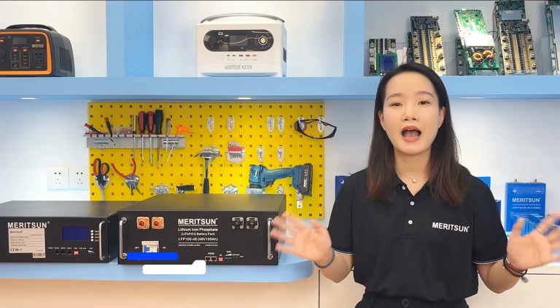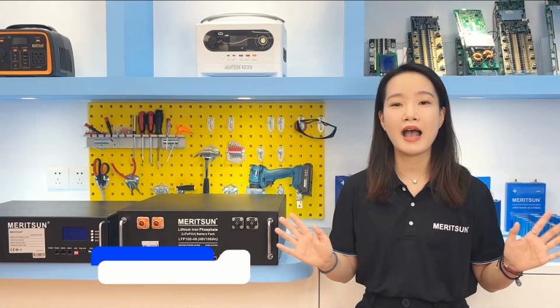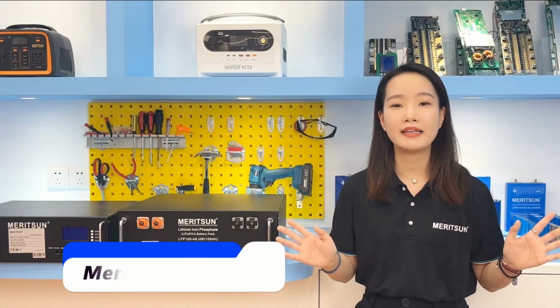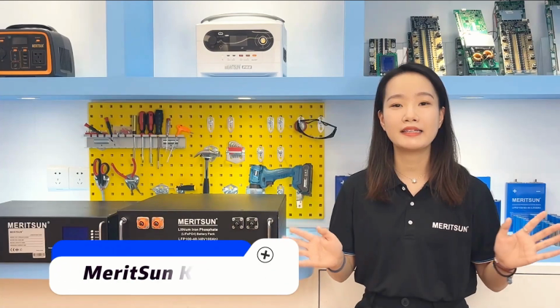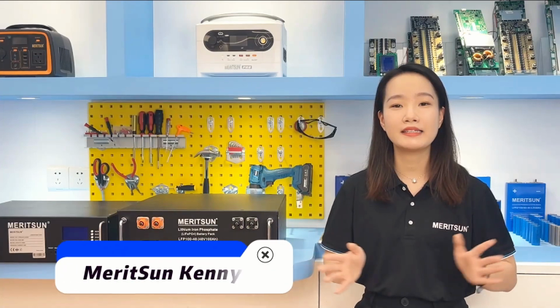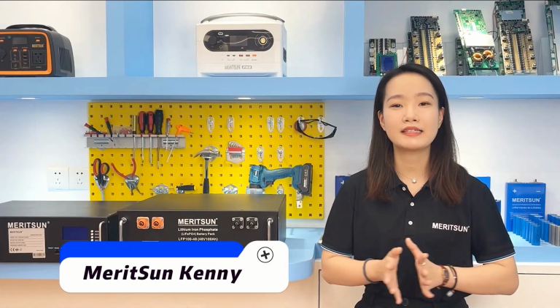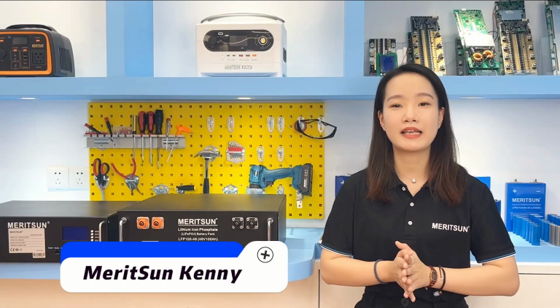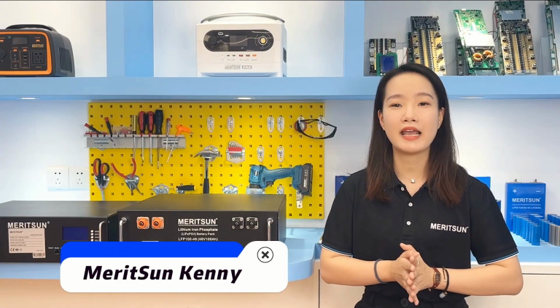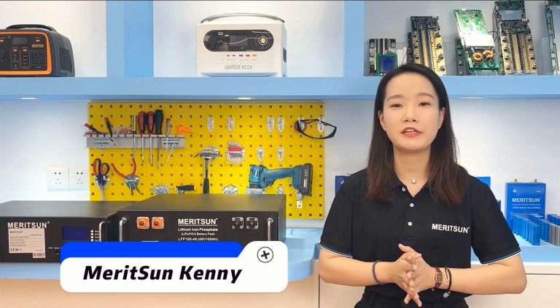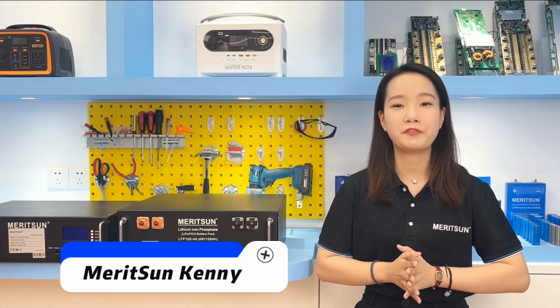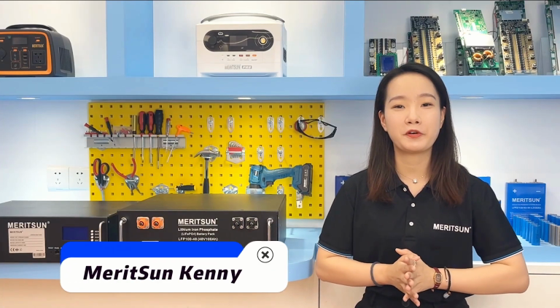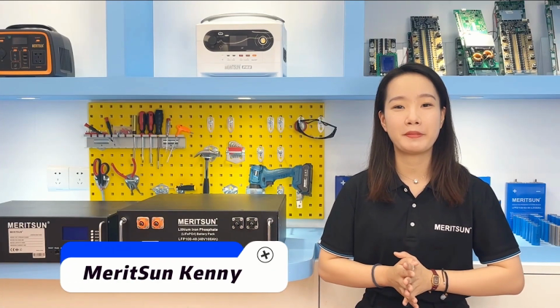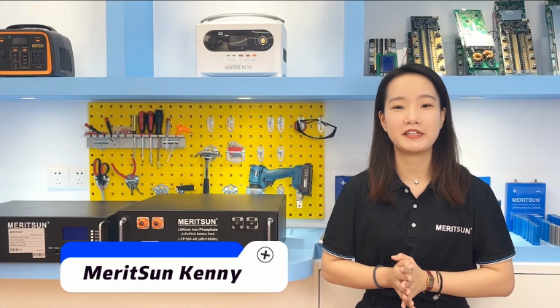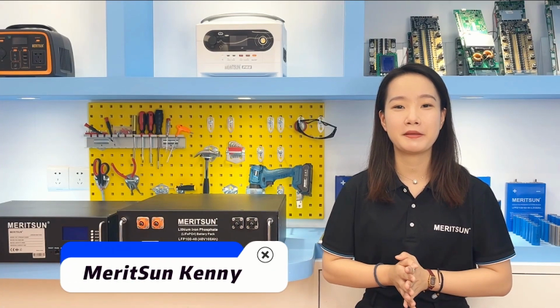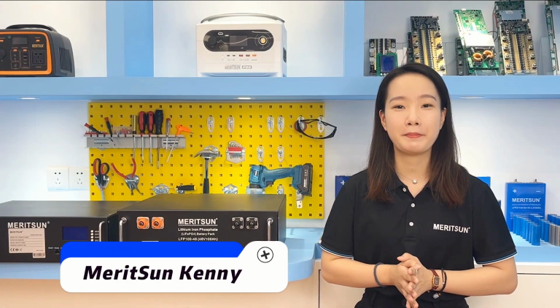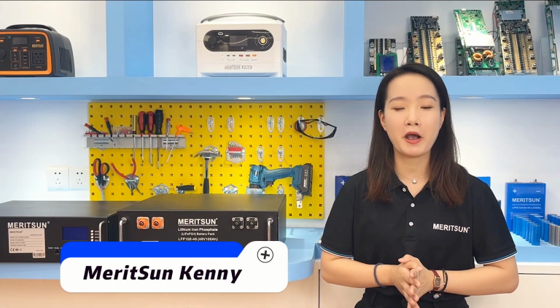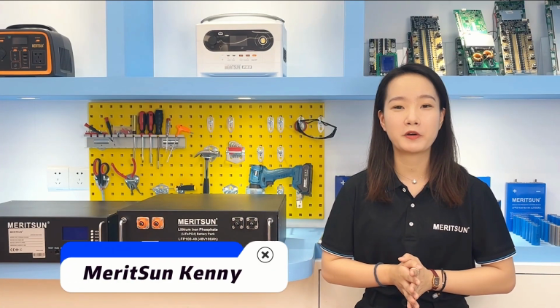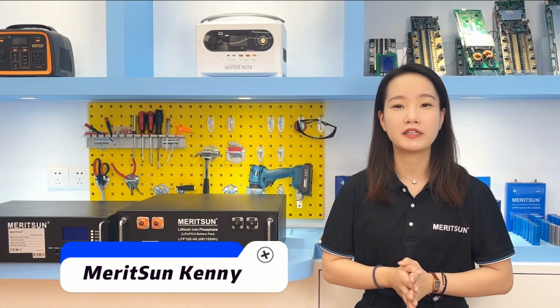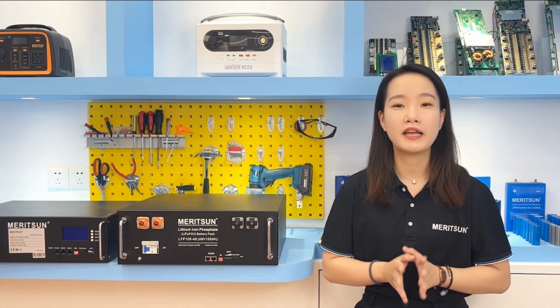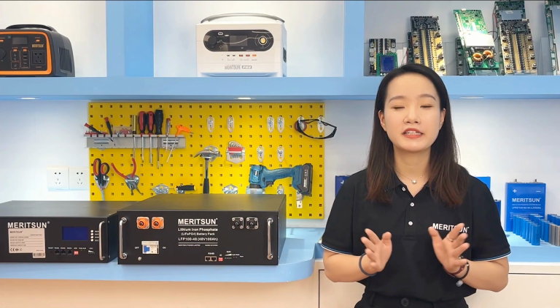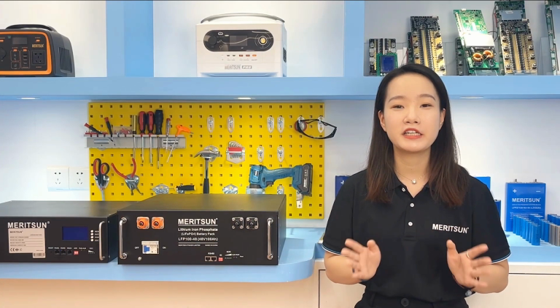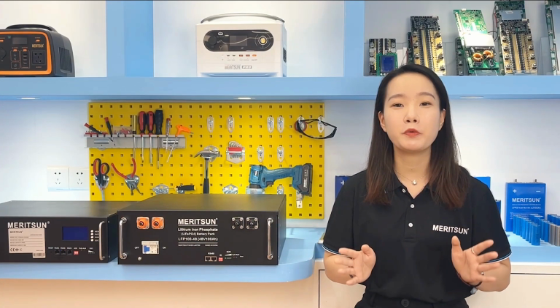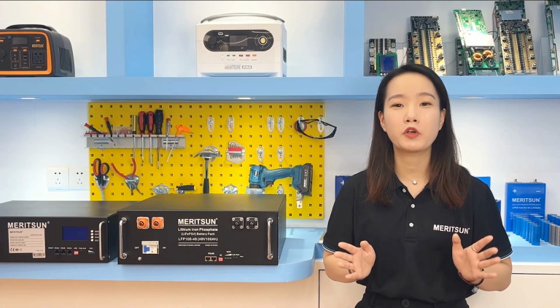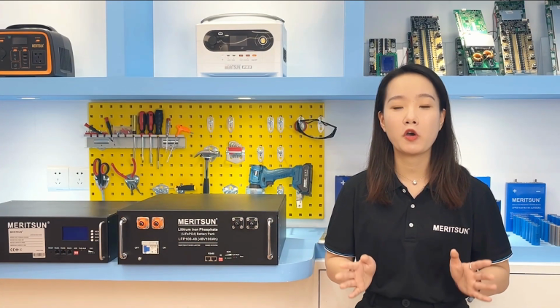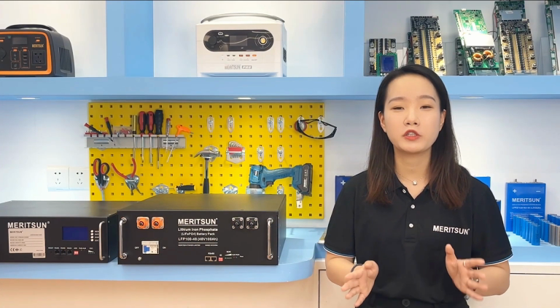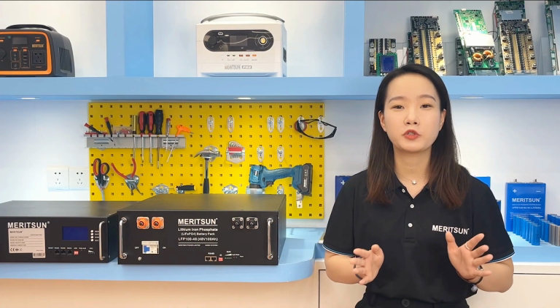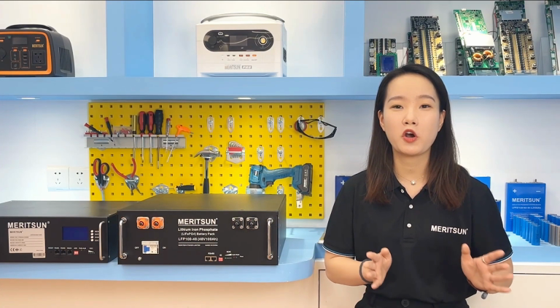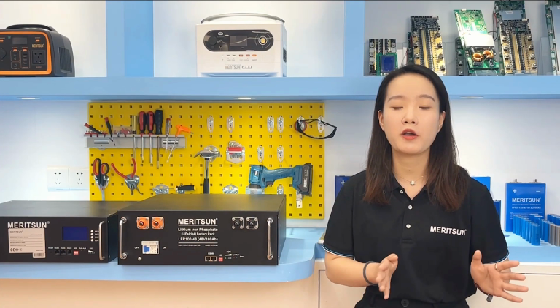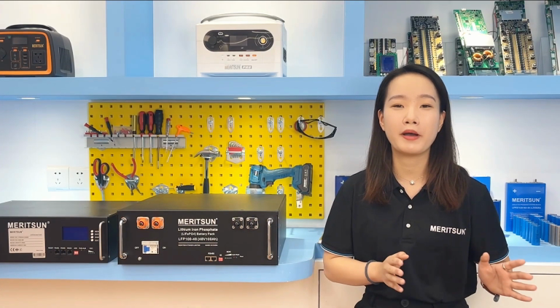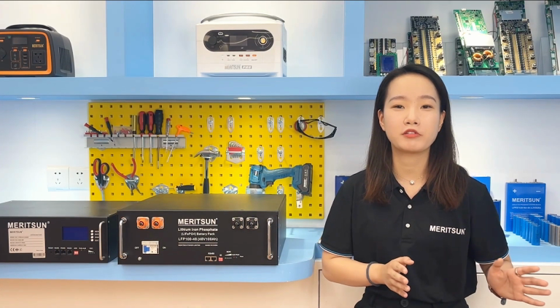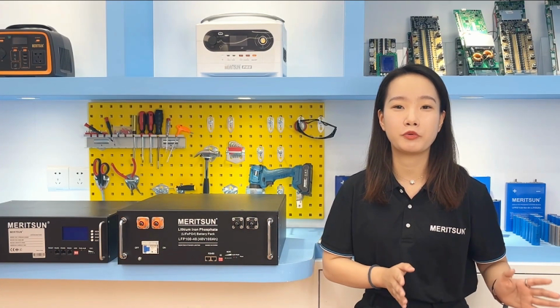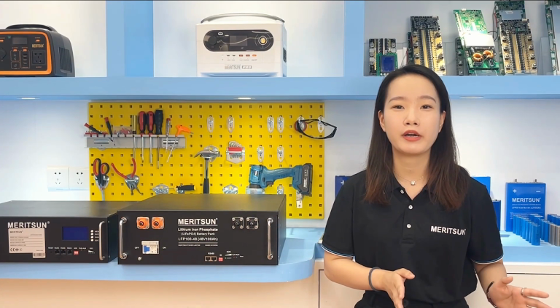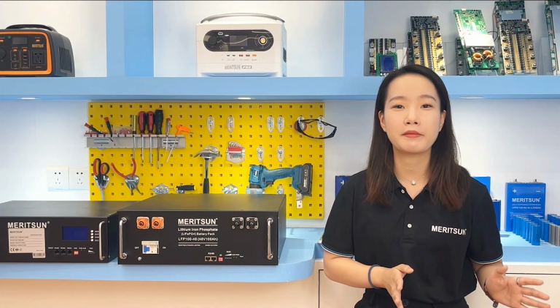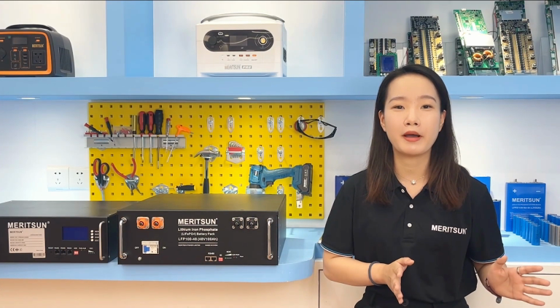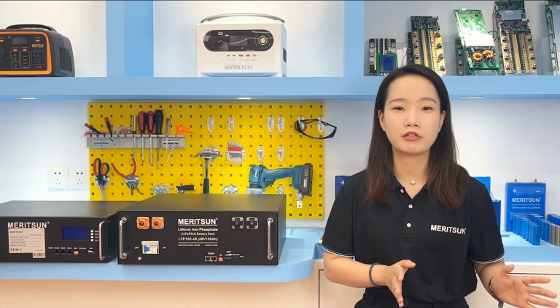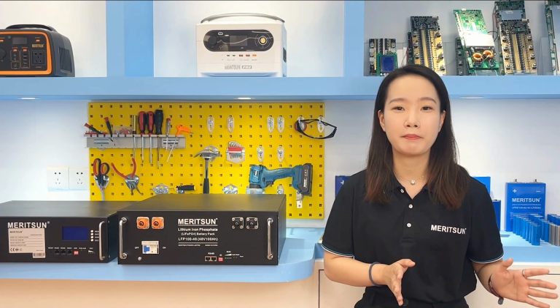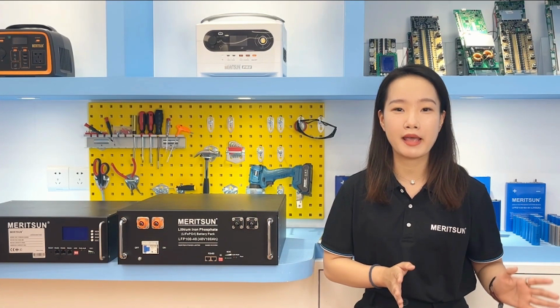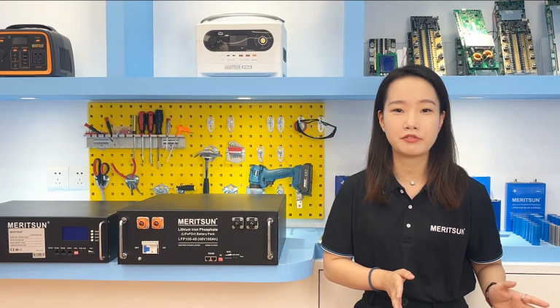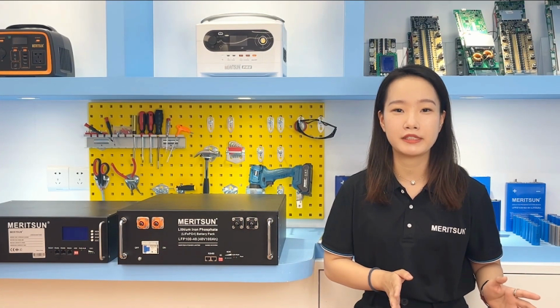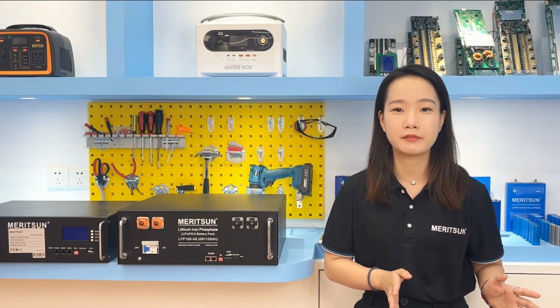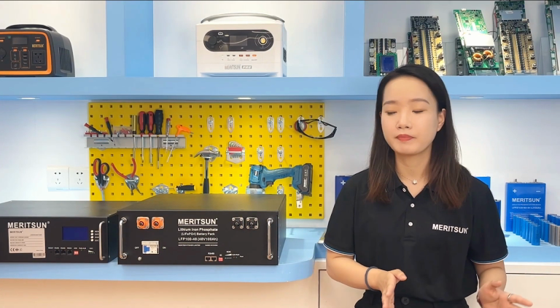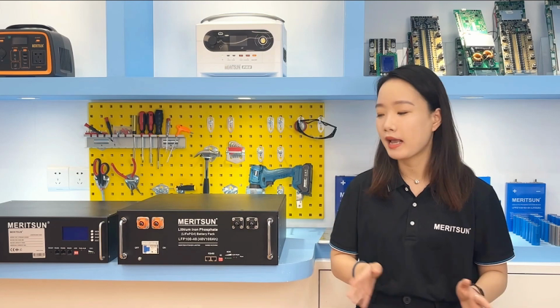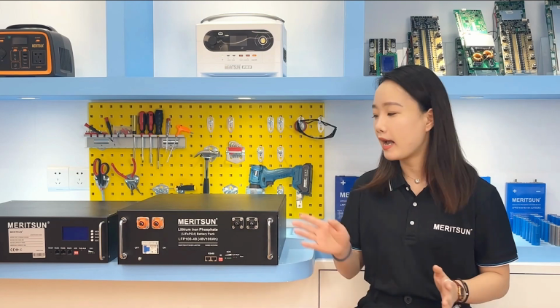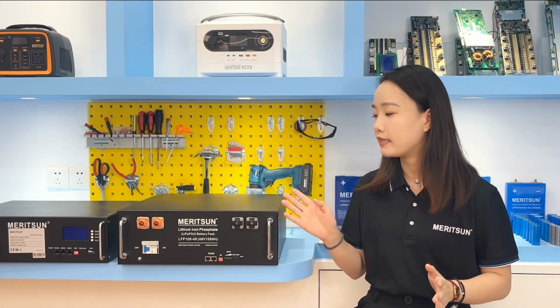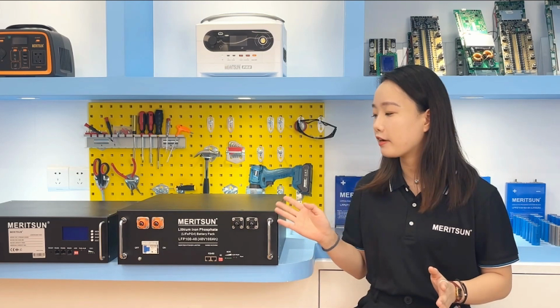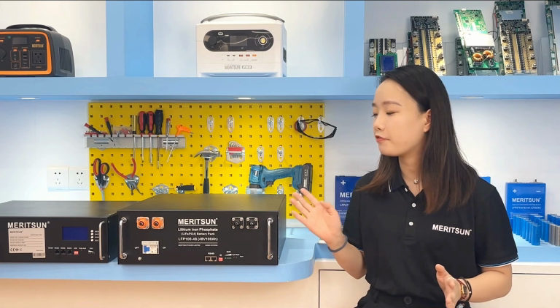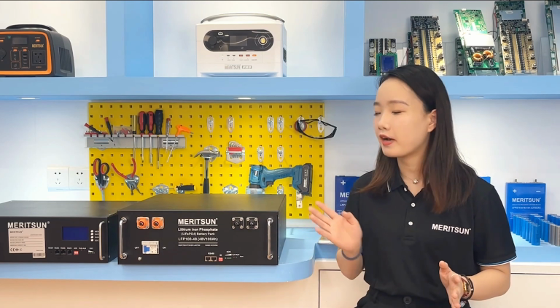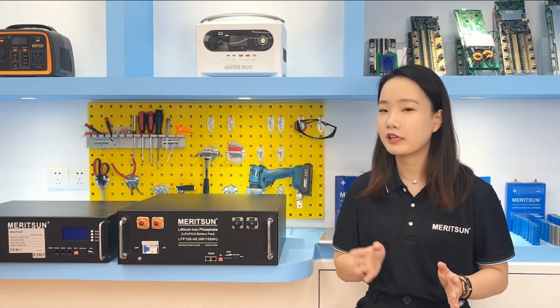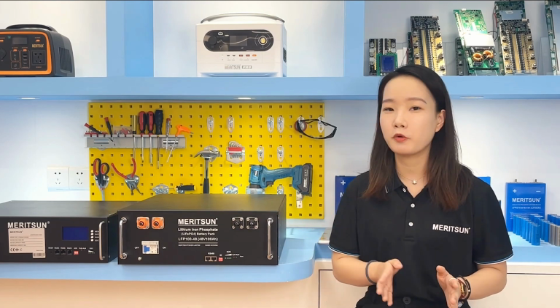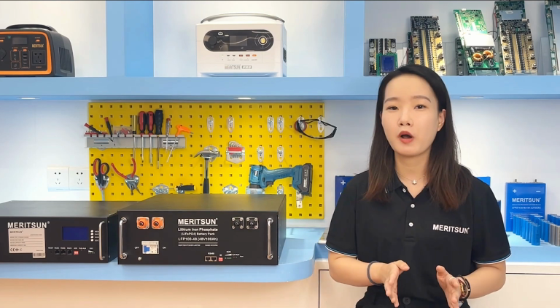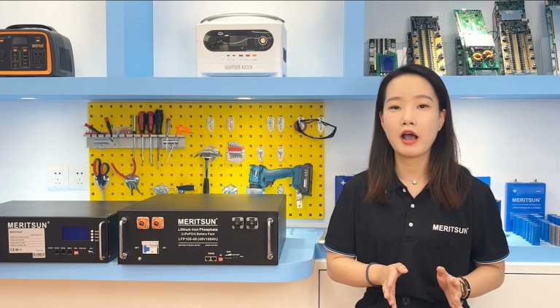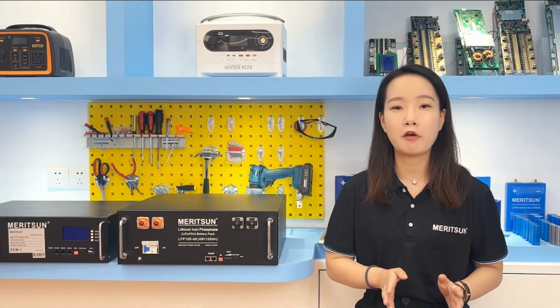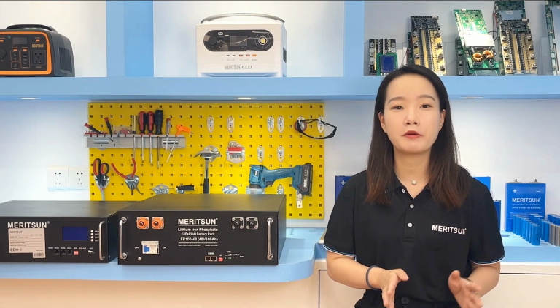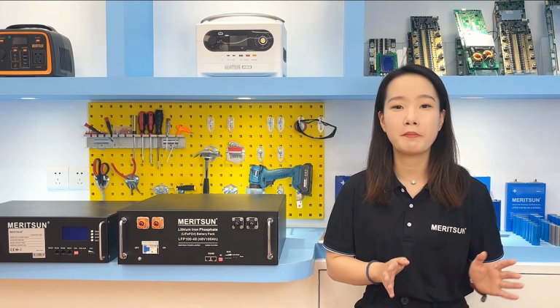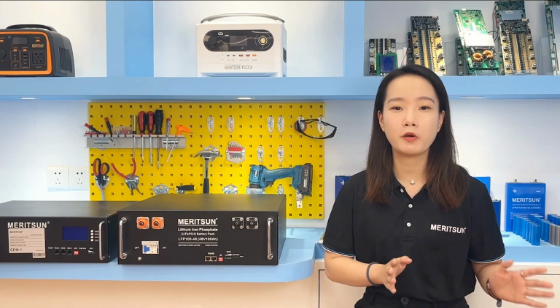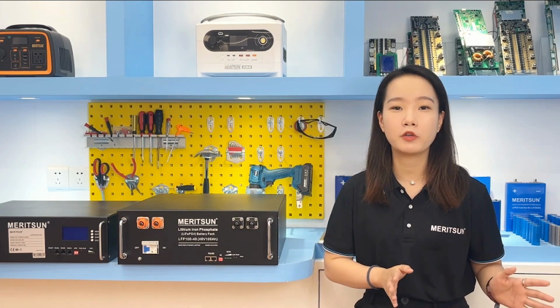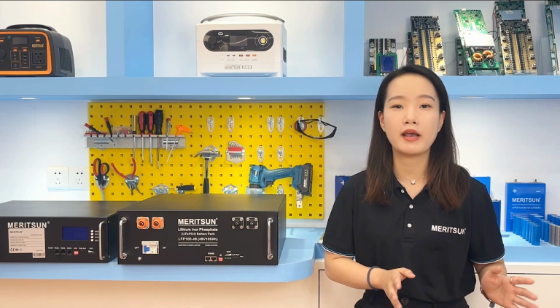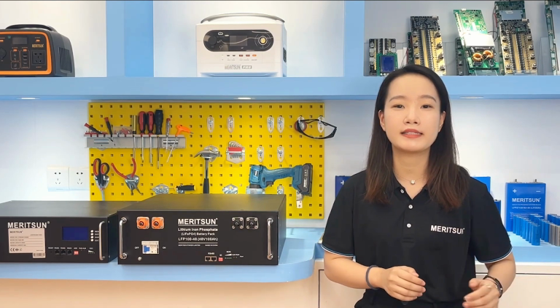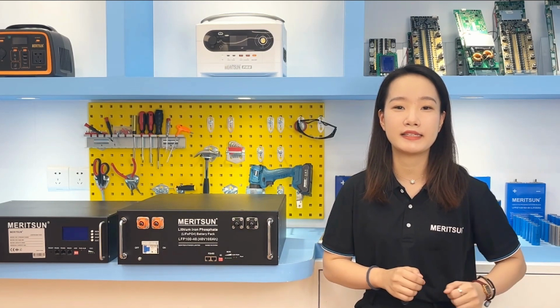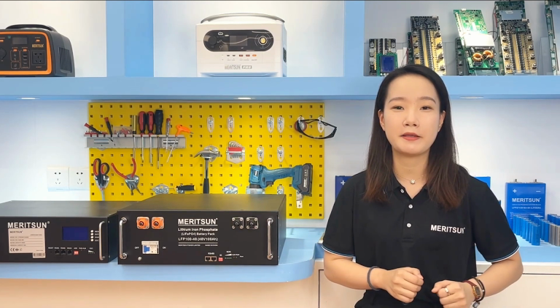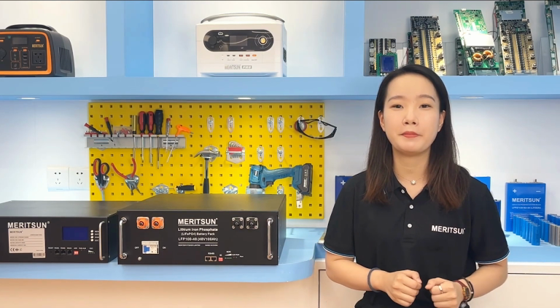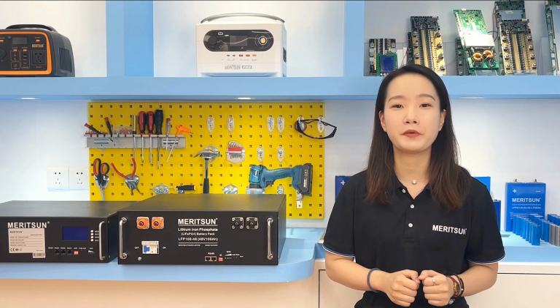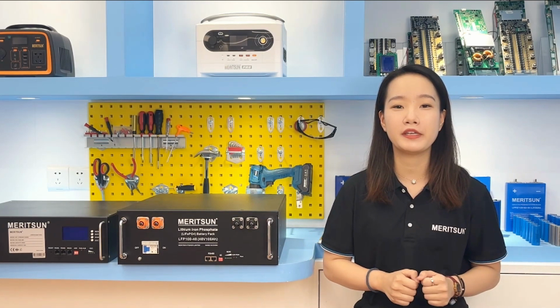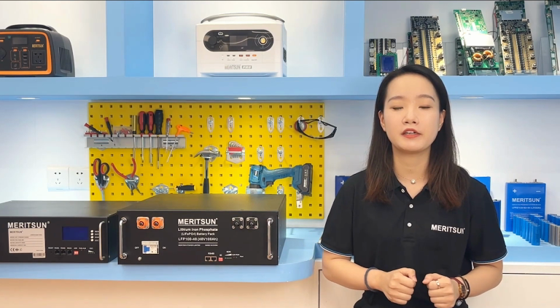Hi, this is Kenny from Madison Power. Today we're going to talk about the rack-mounted batteries. I take a 5kWh model as an example here.